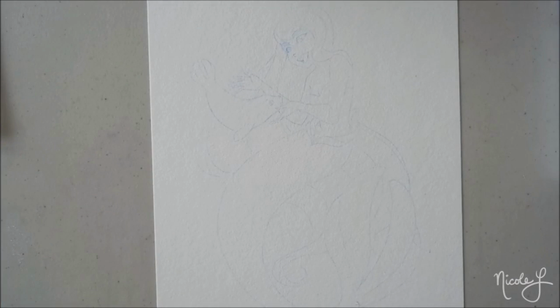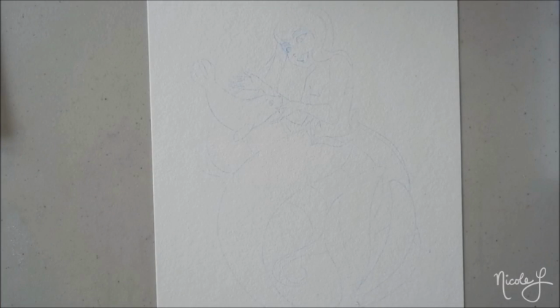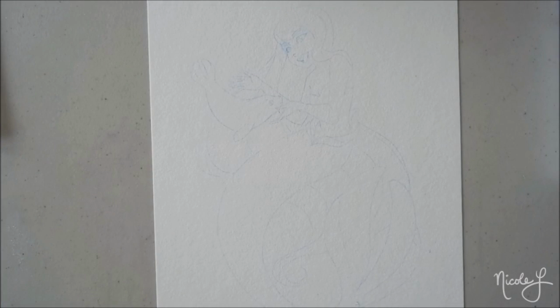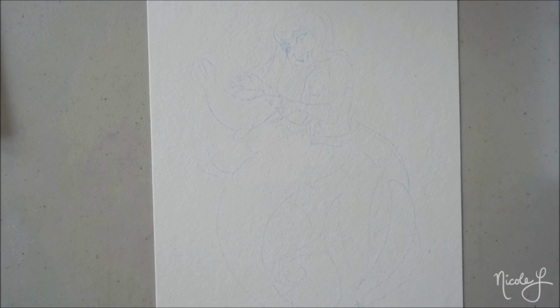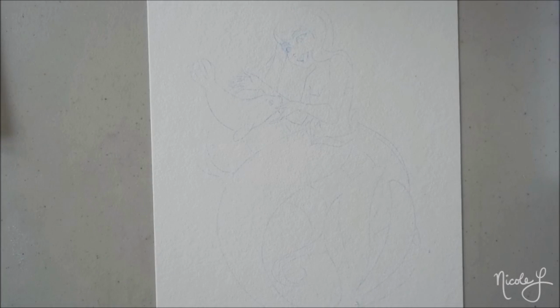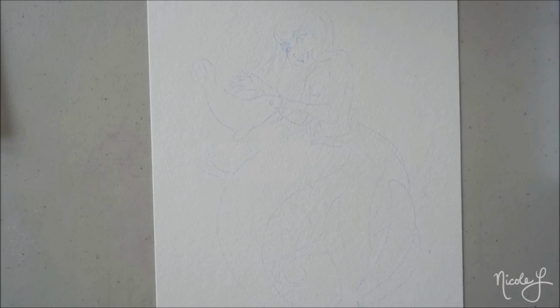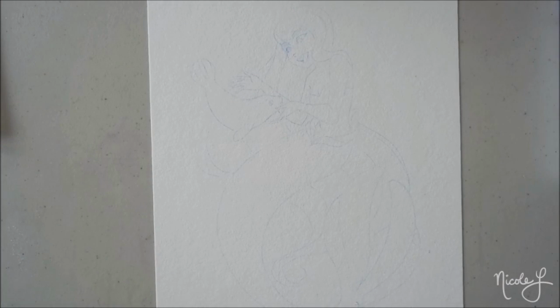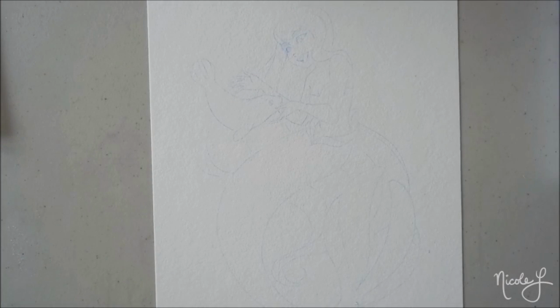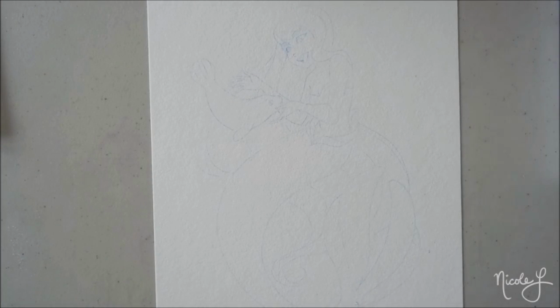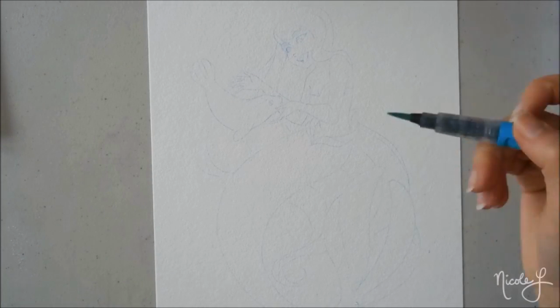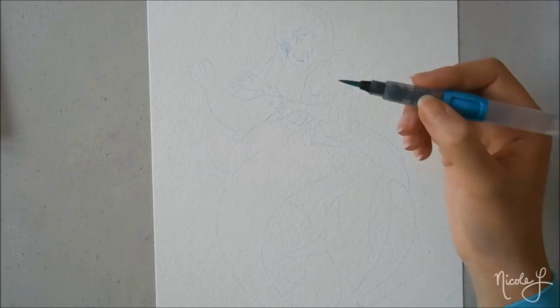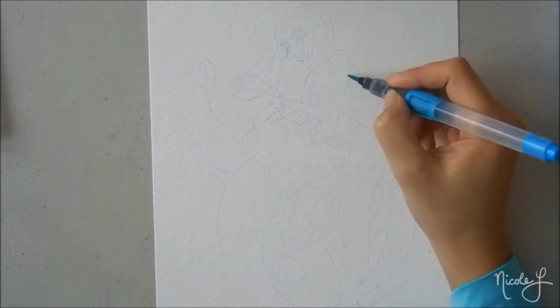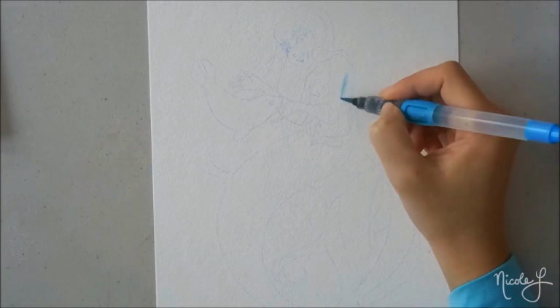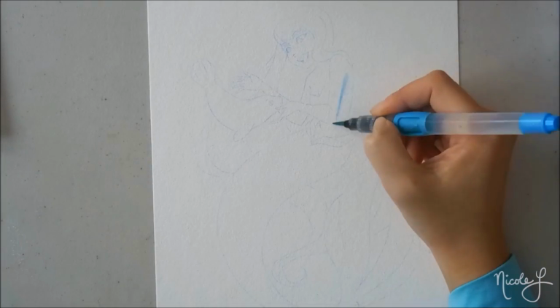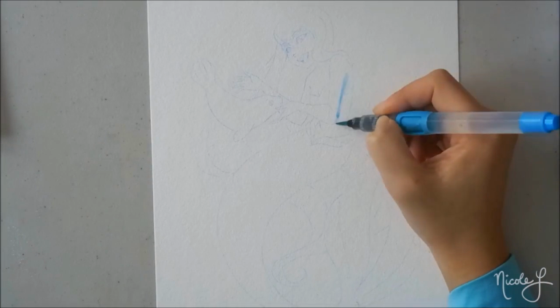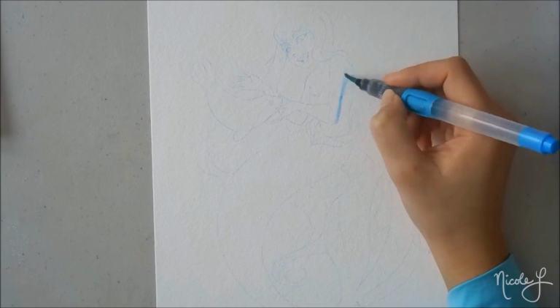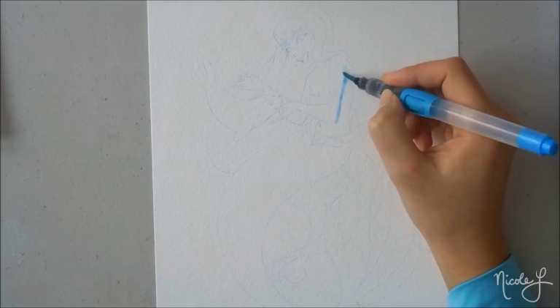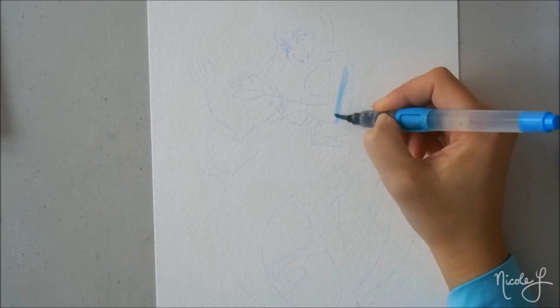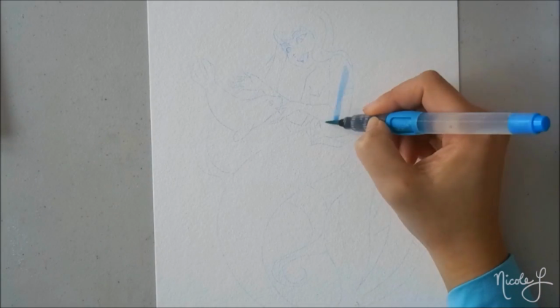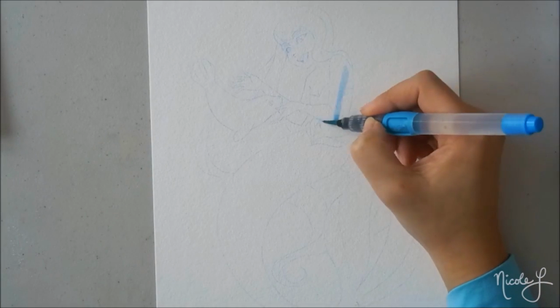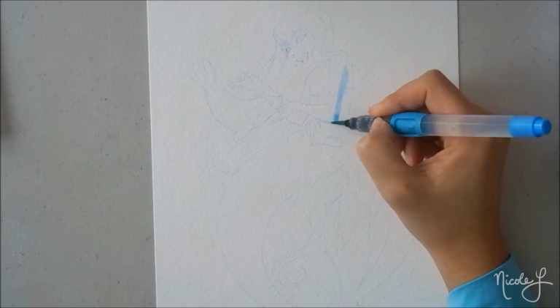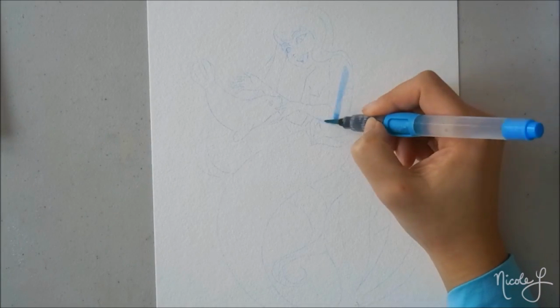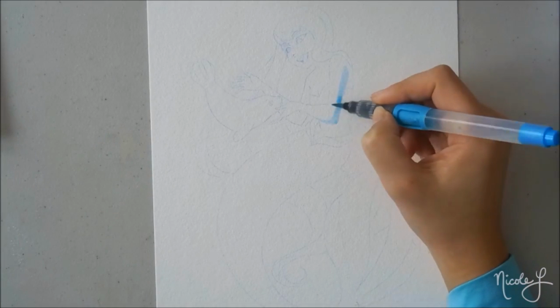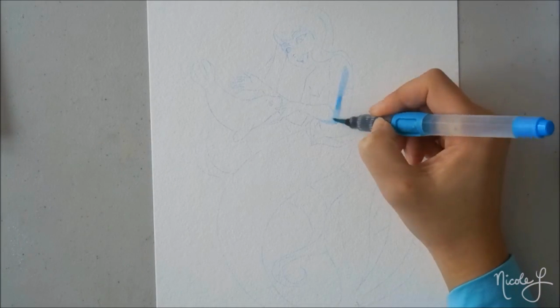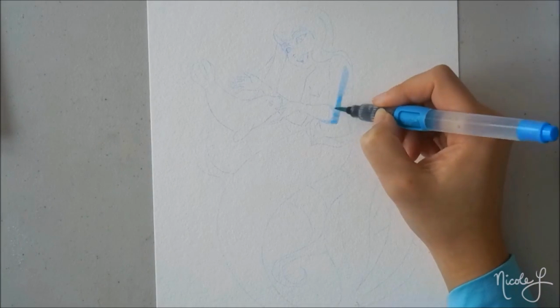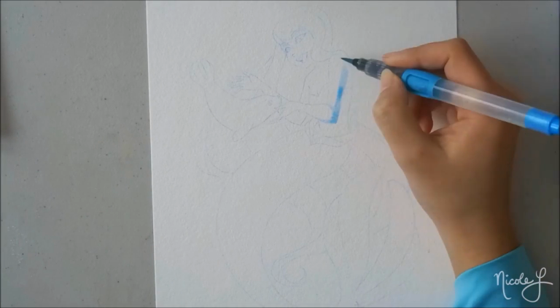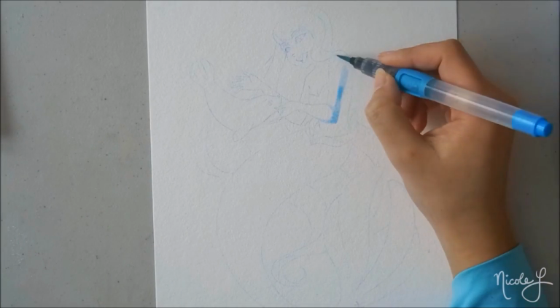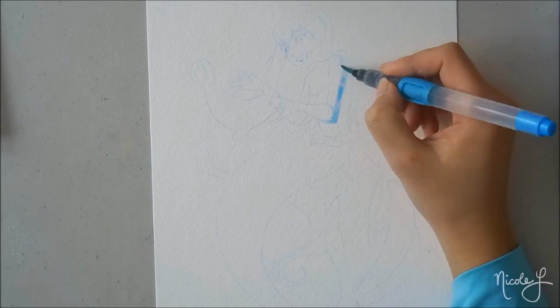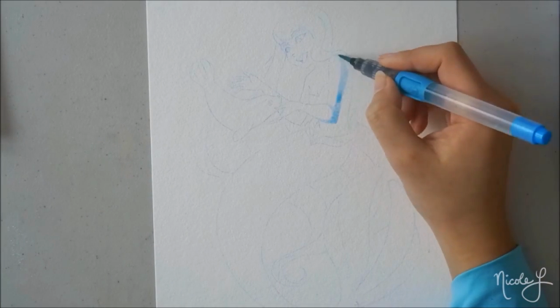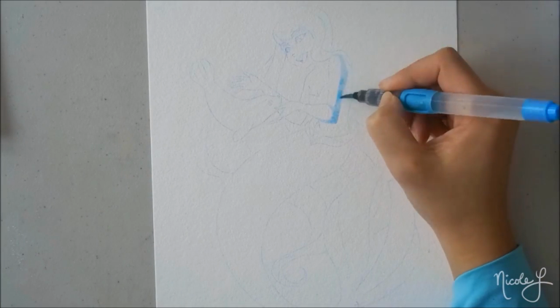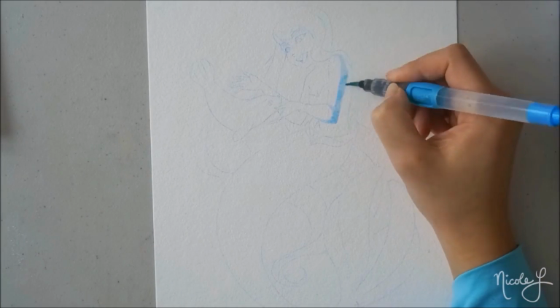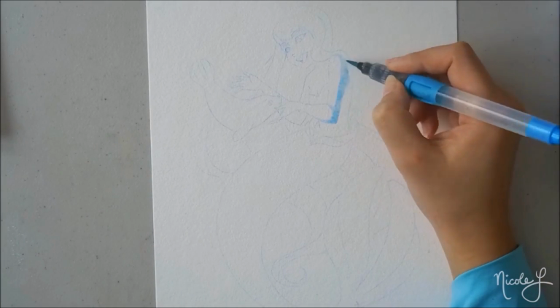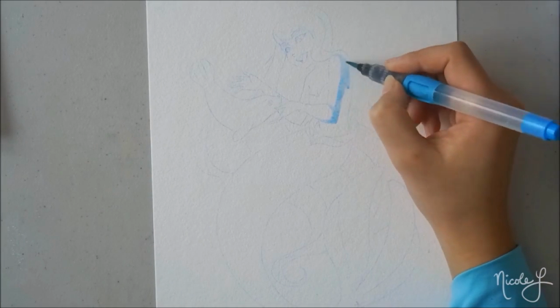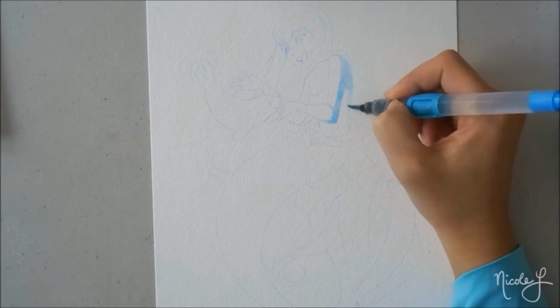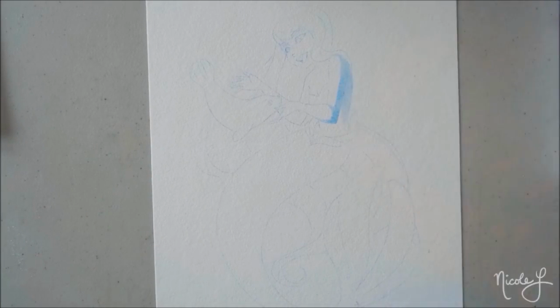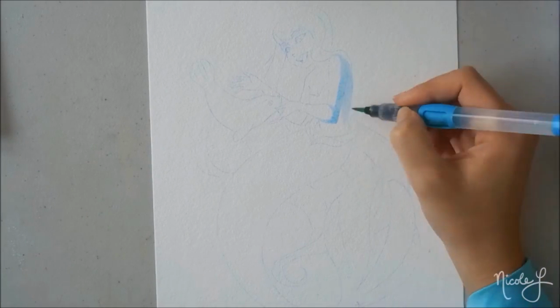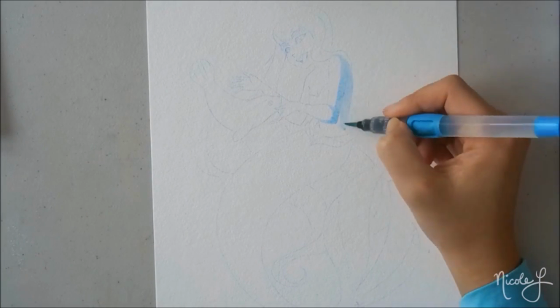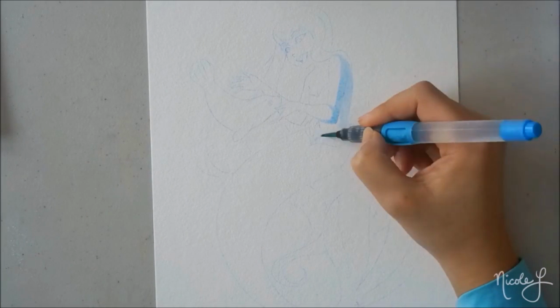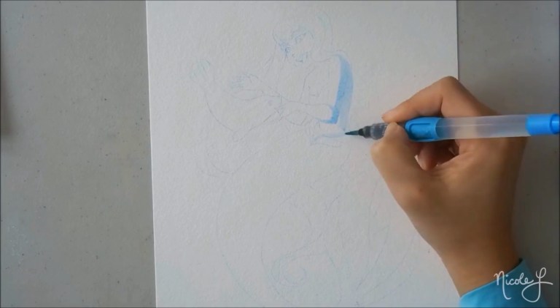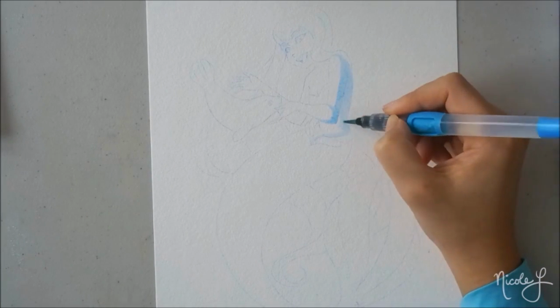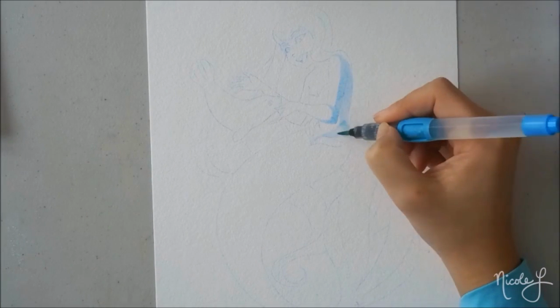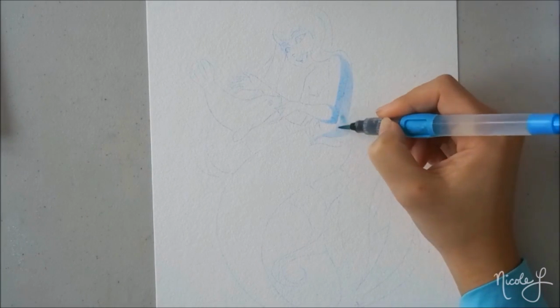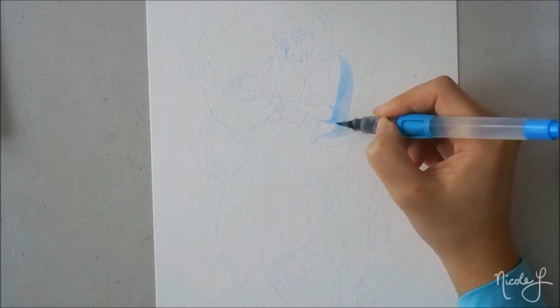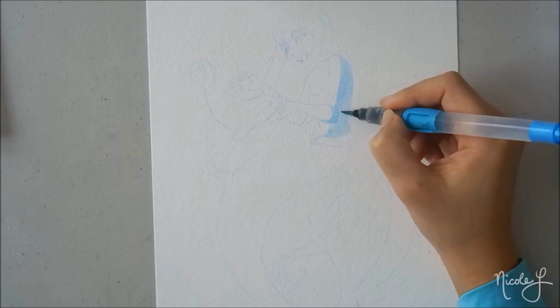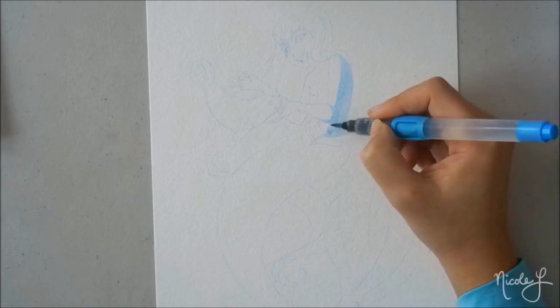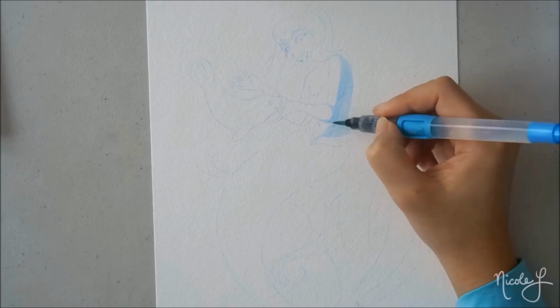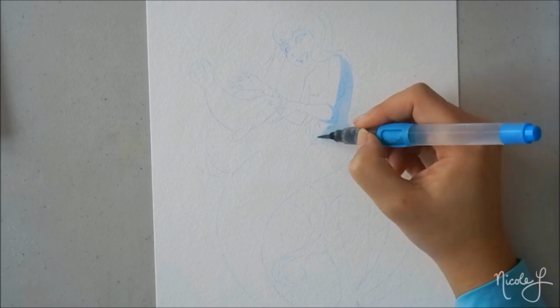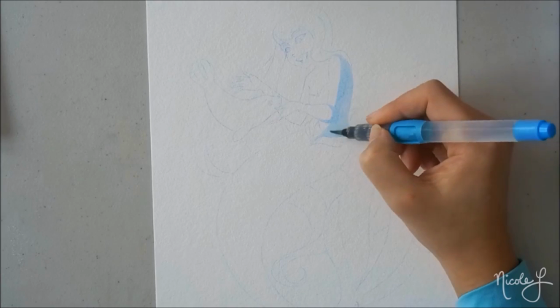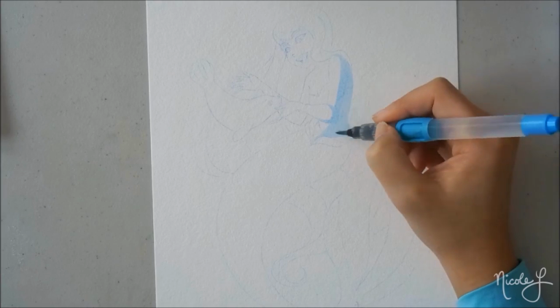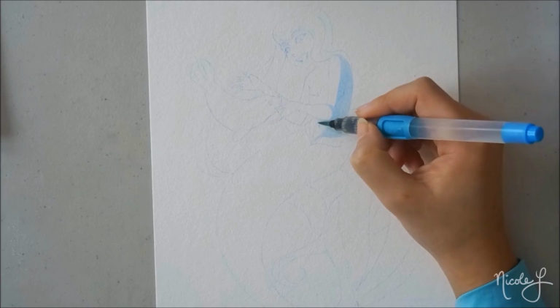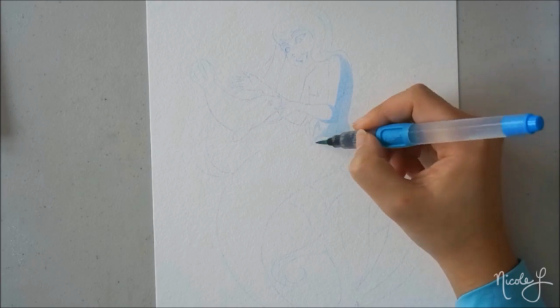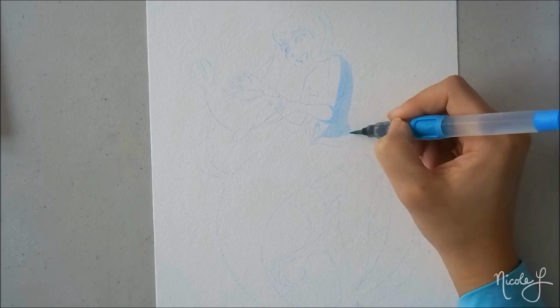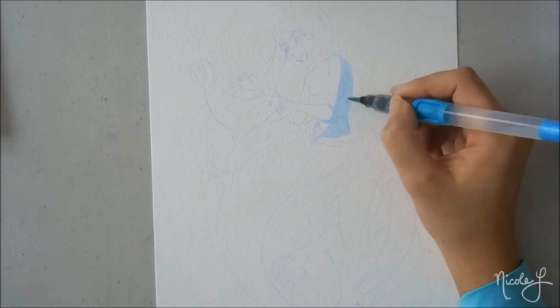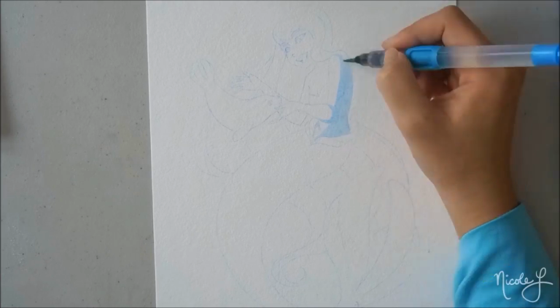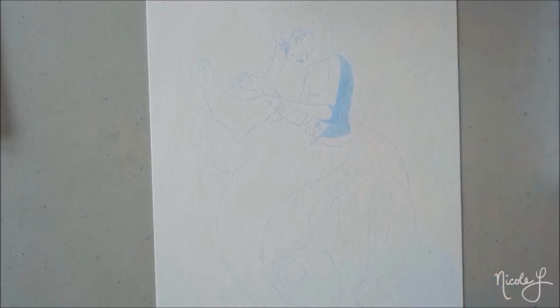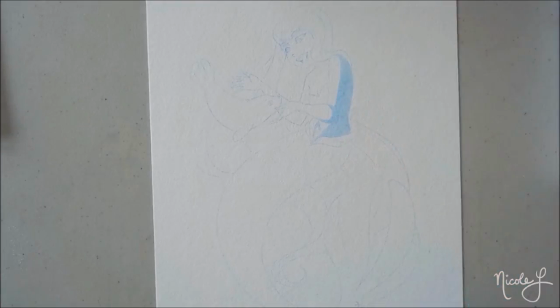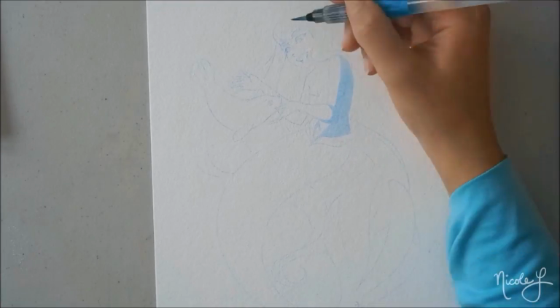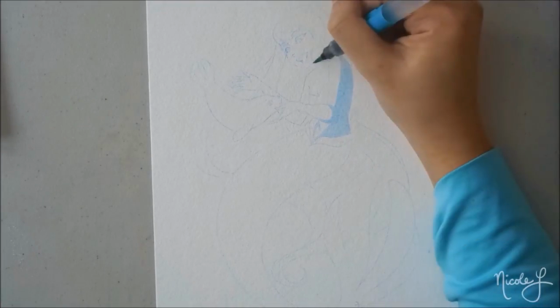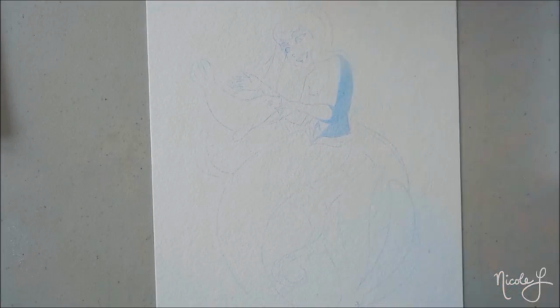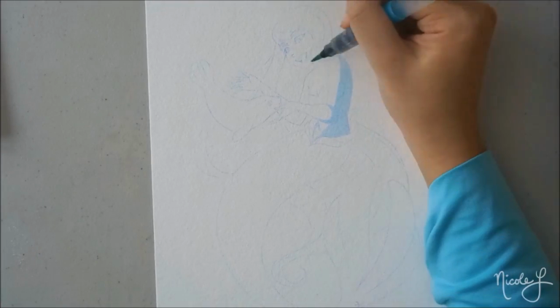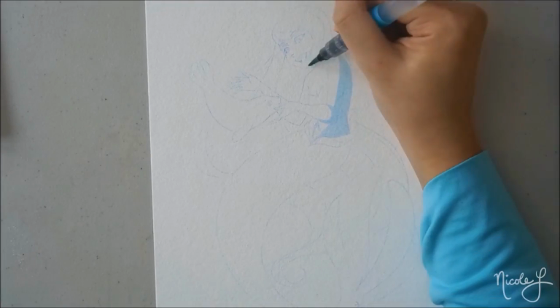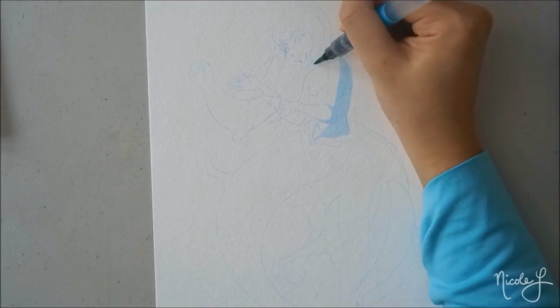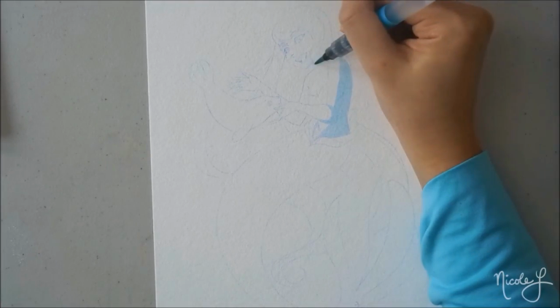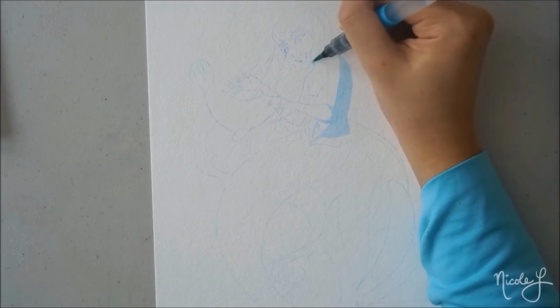Hello everybody, it is Nicole from YQI and today I have a new series for you guys called Monochrome Mermaids.